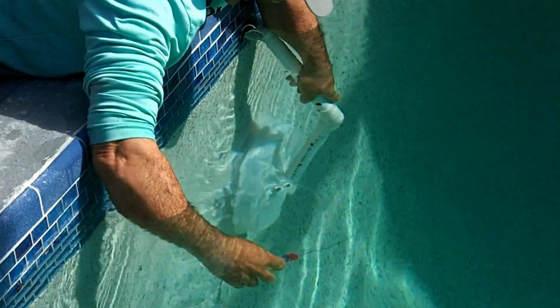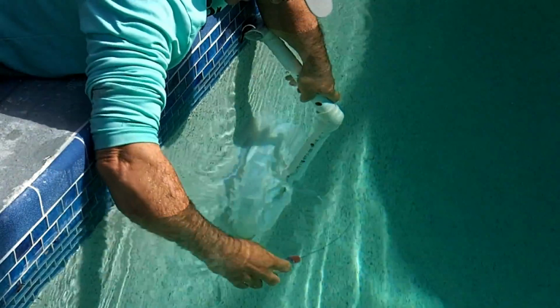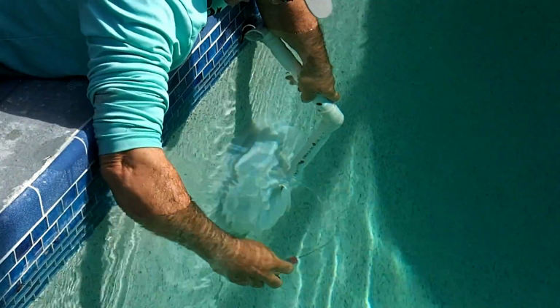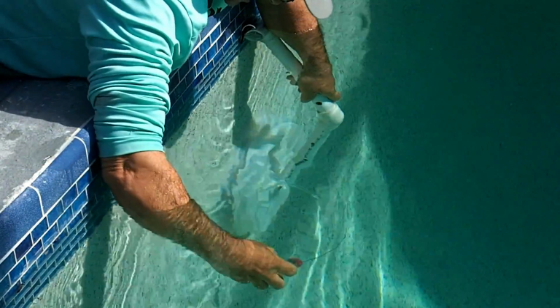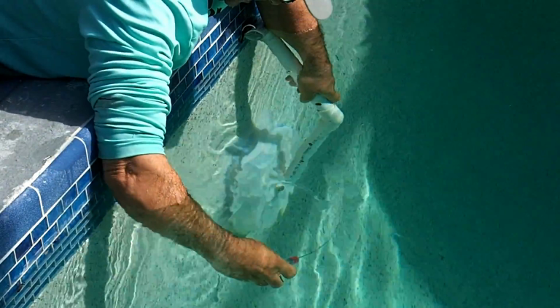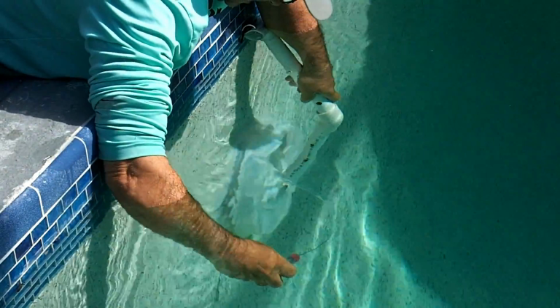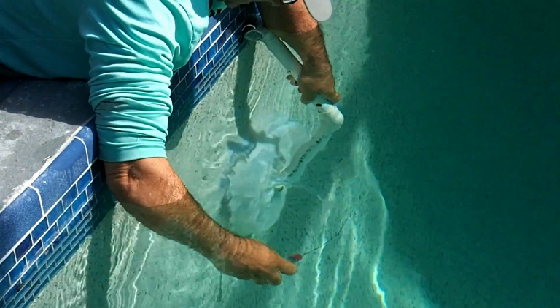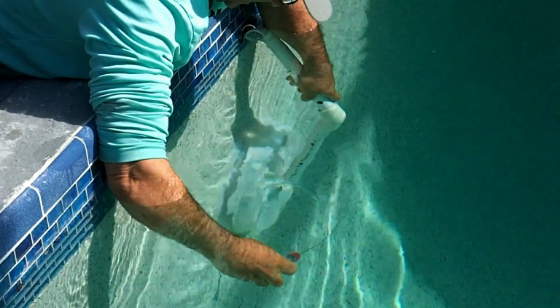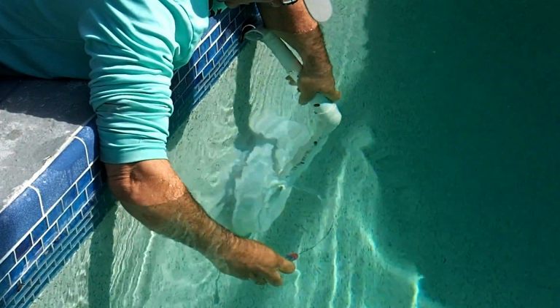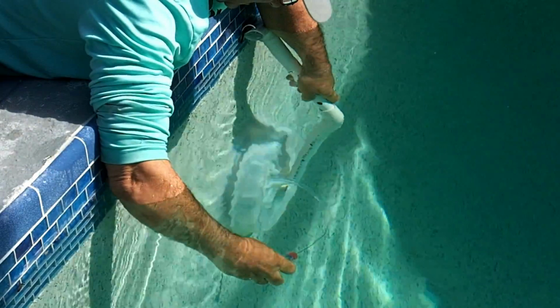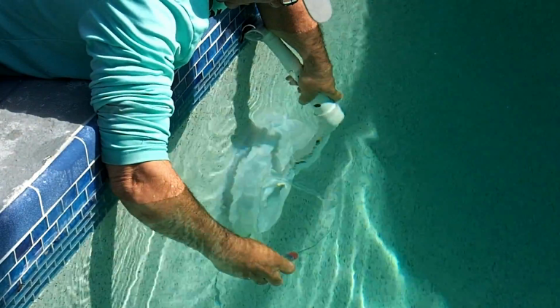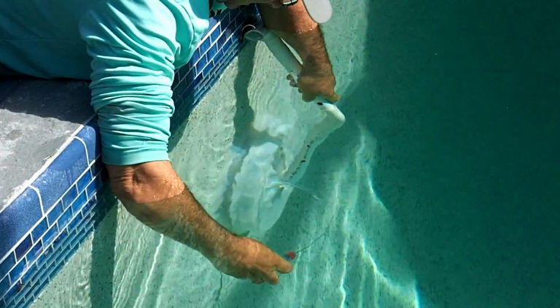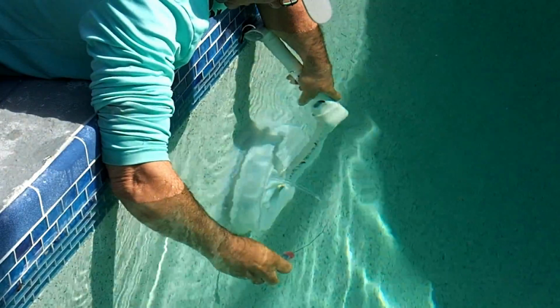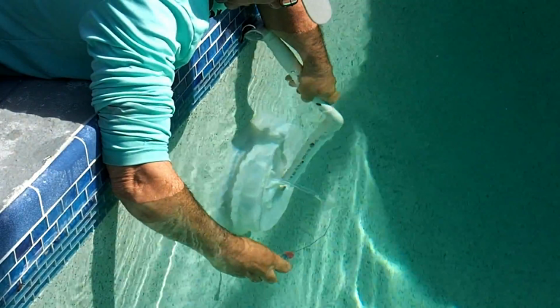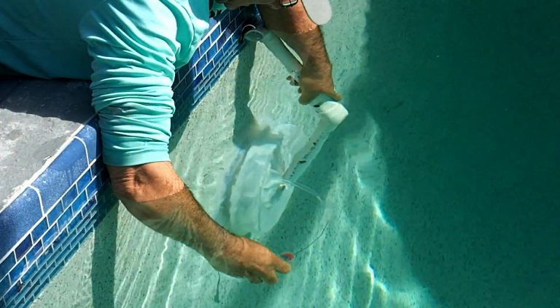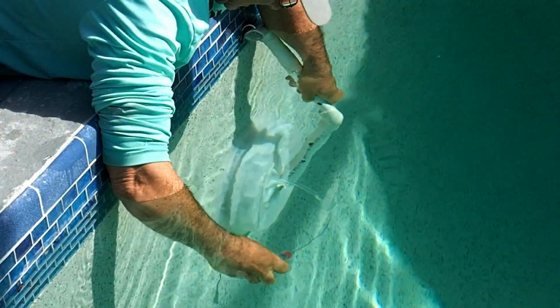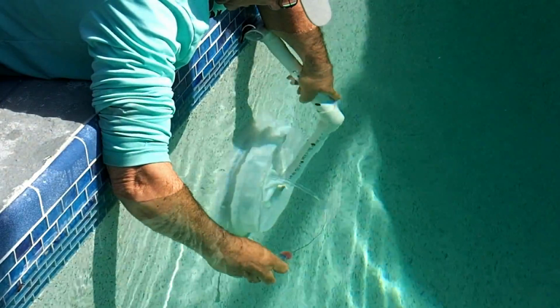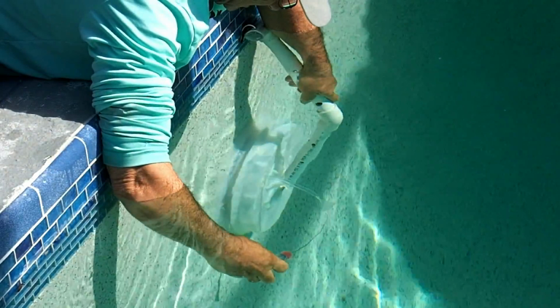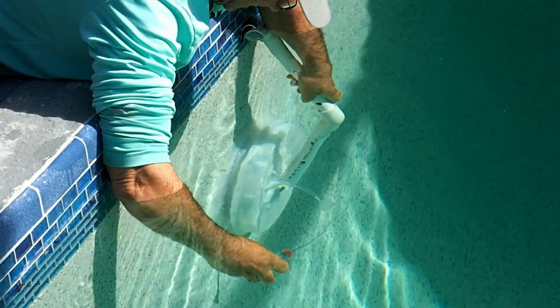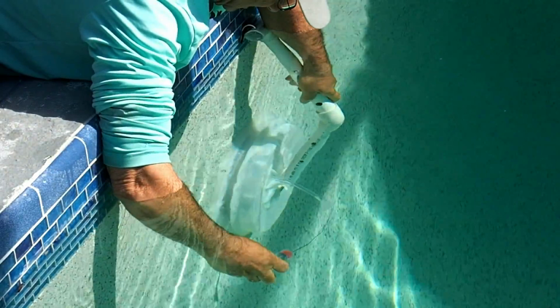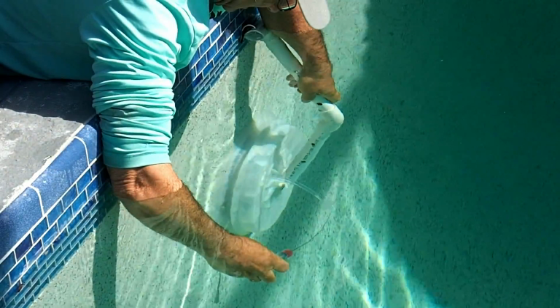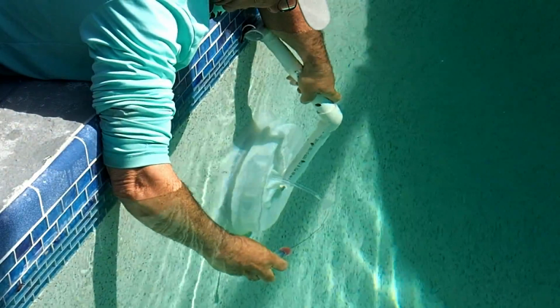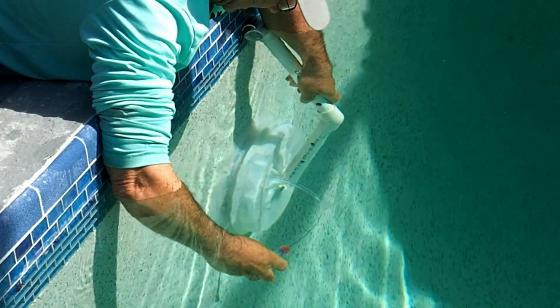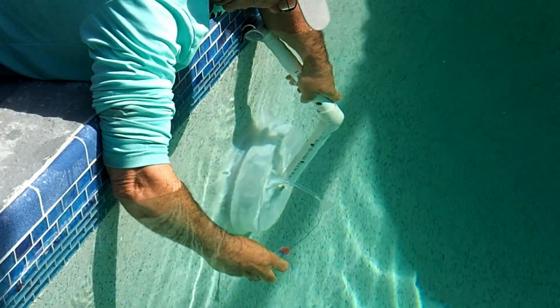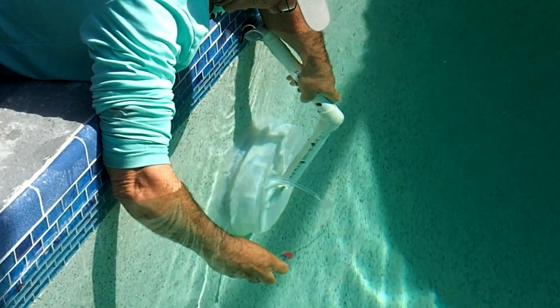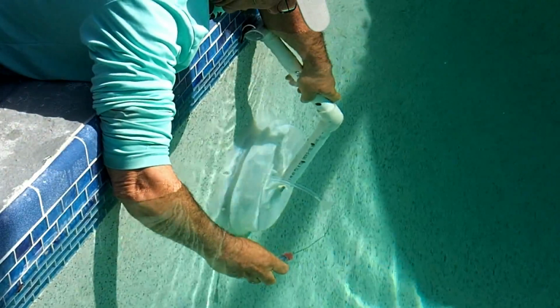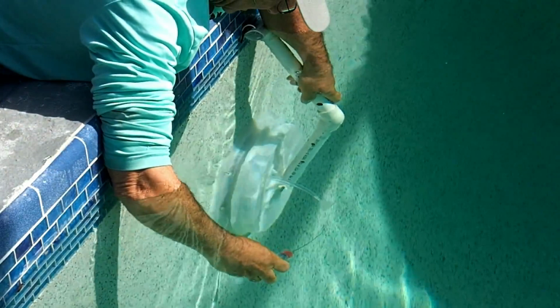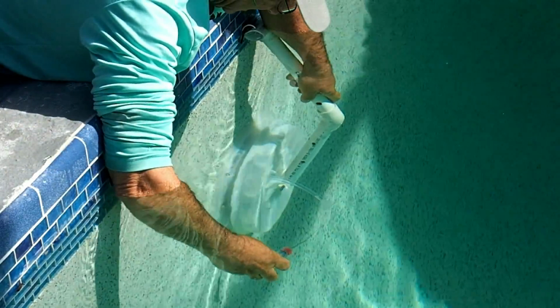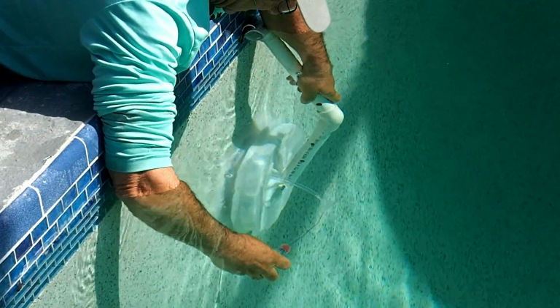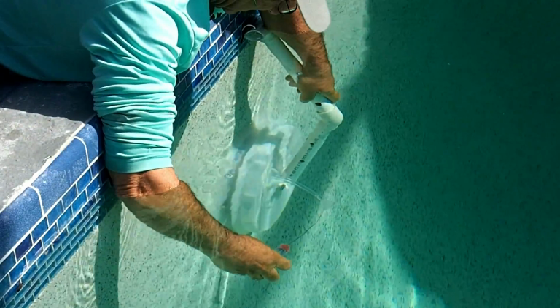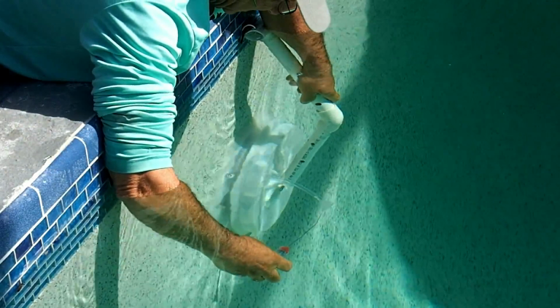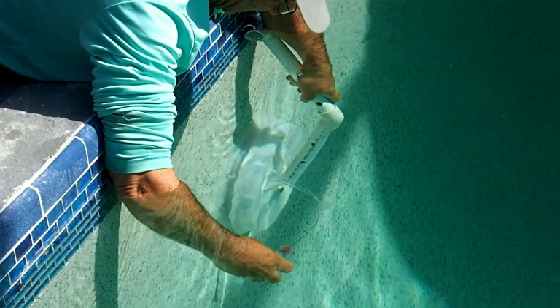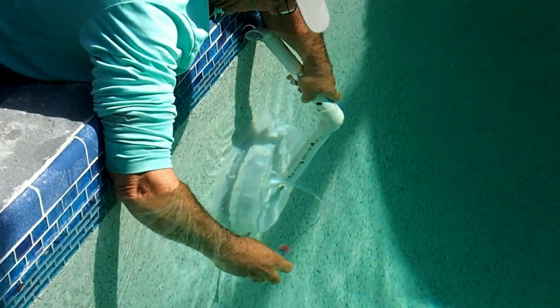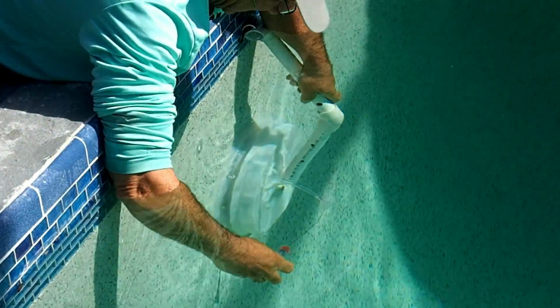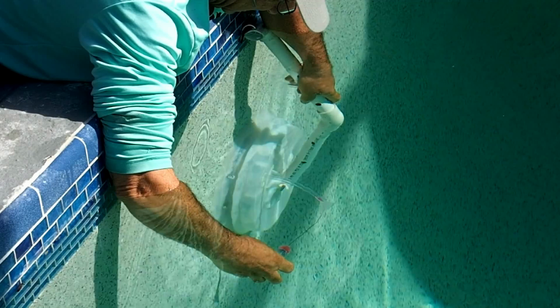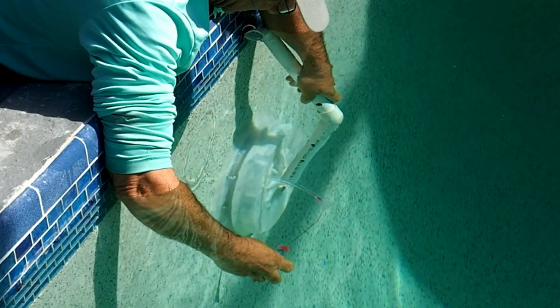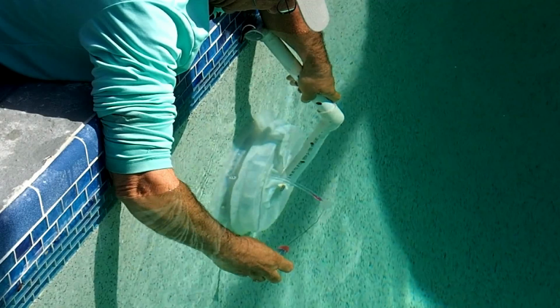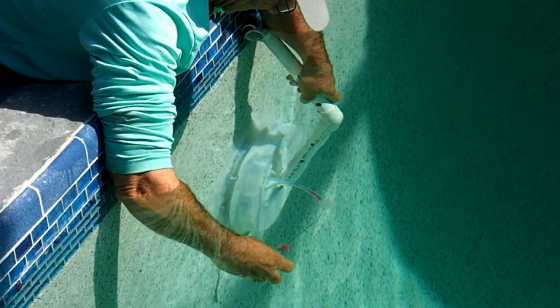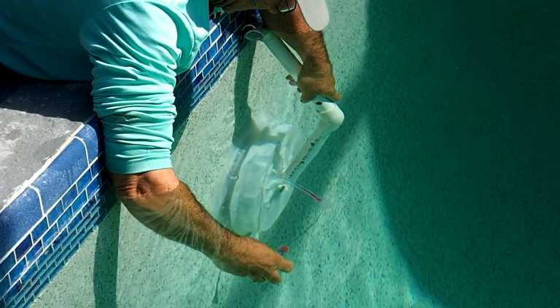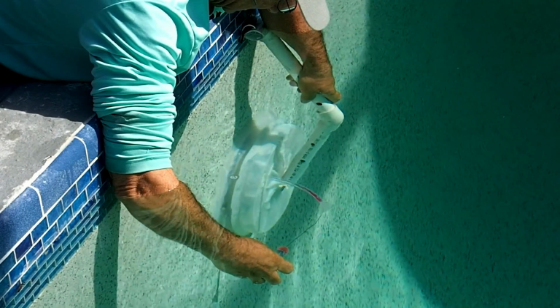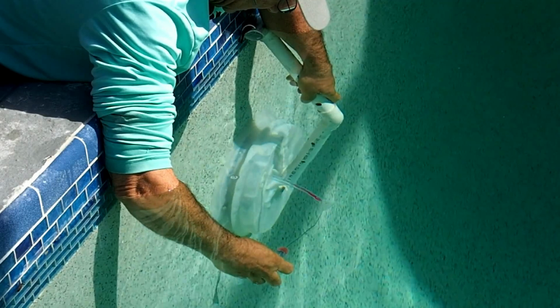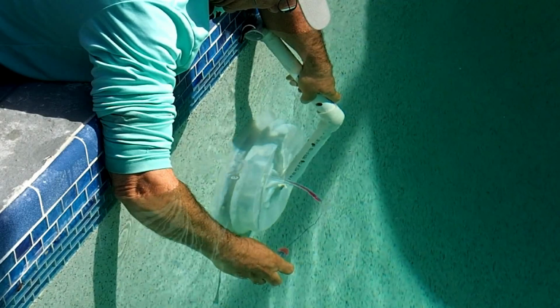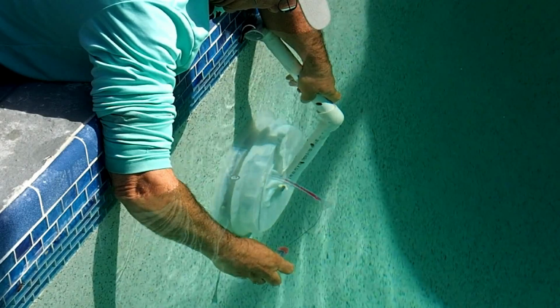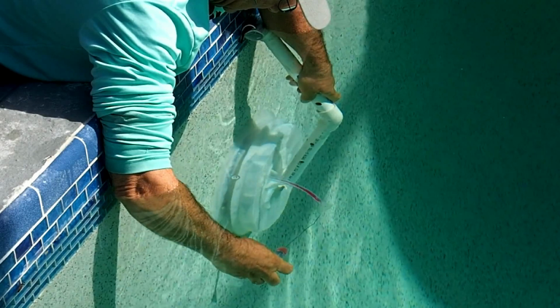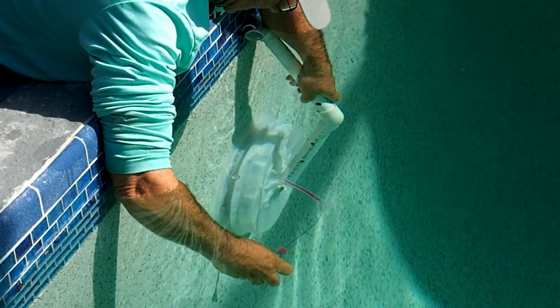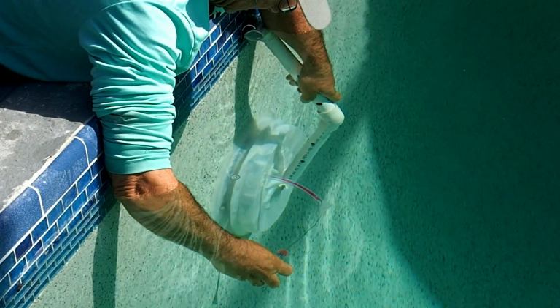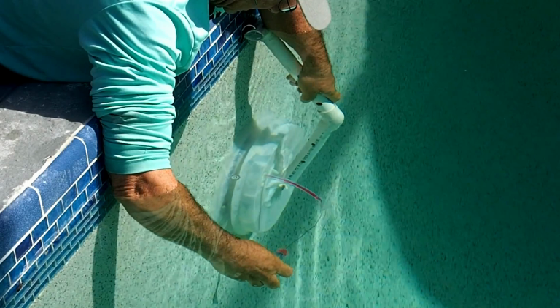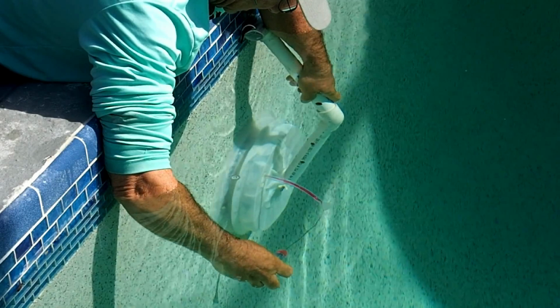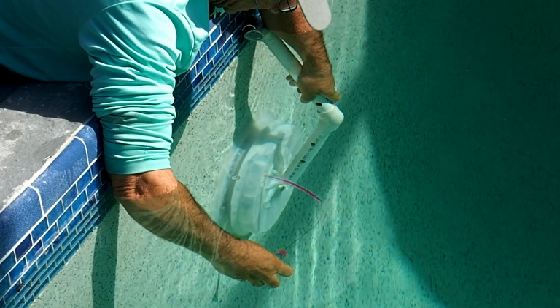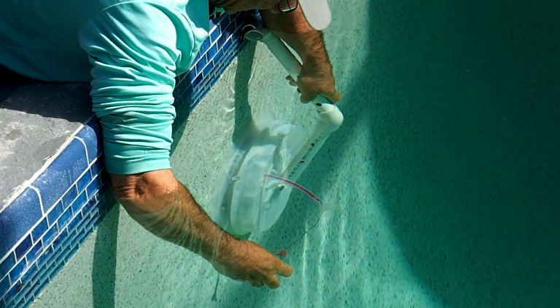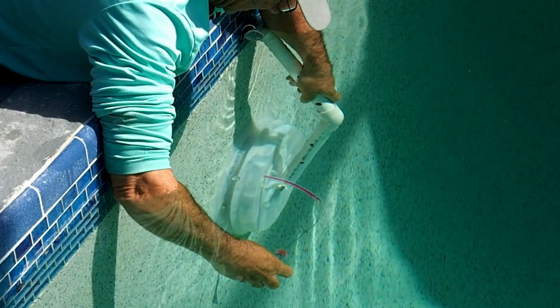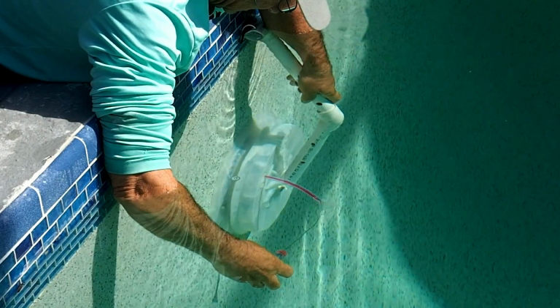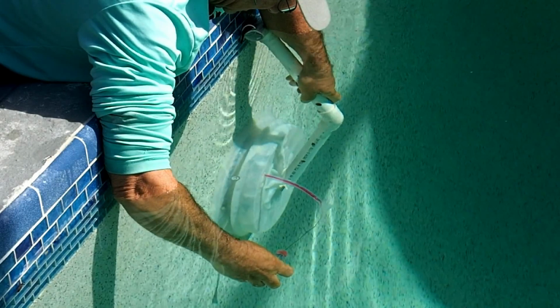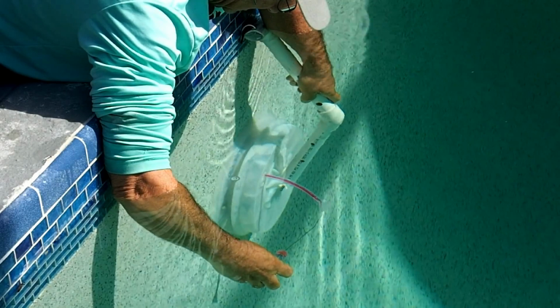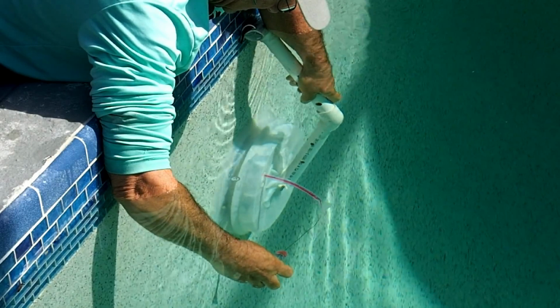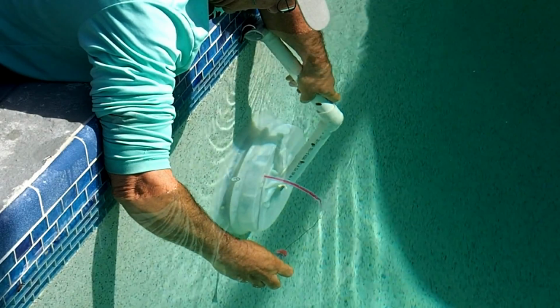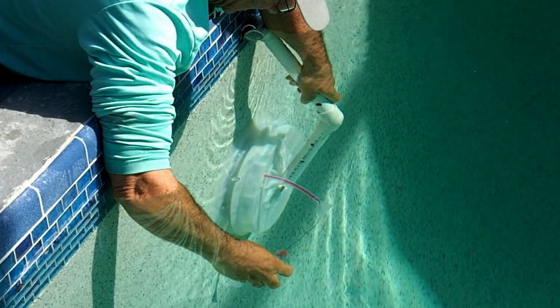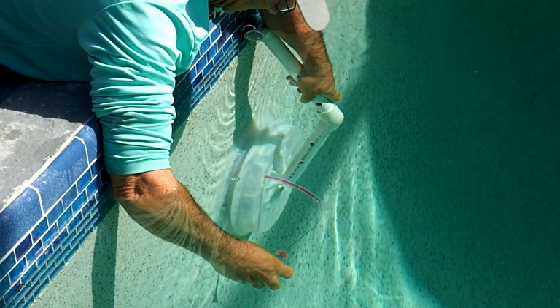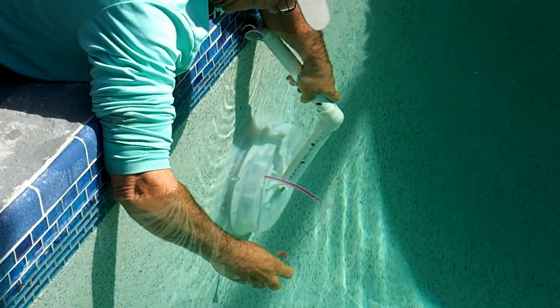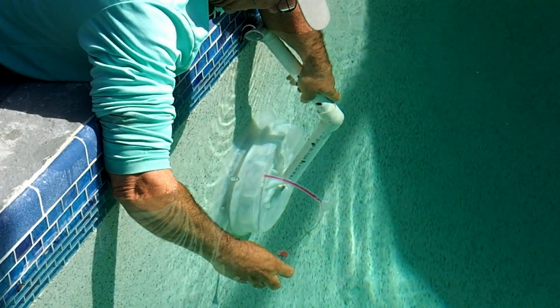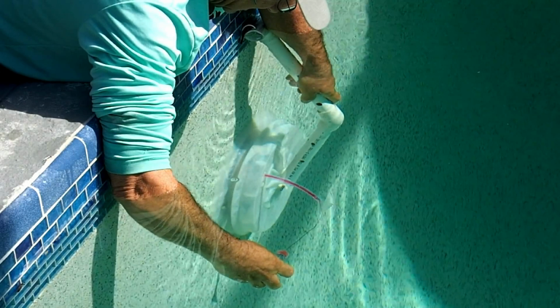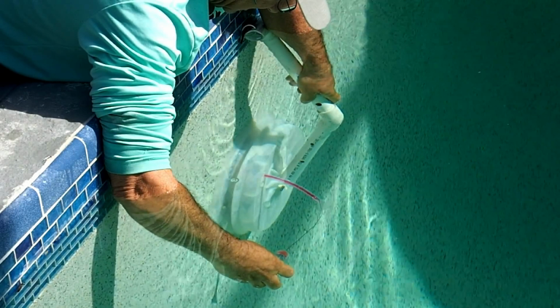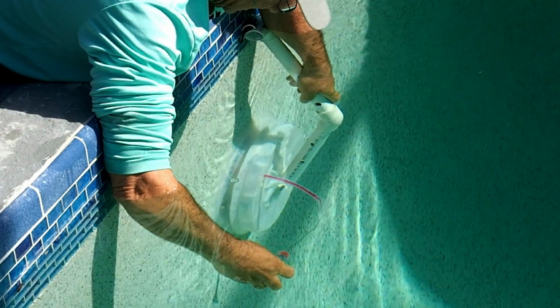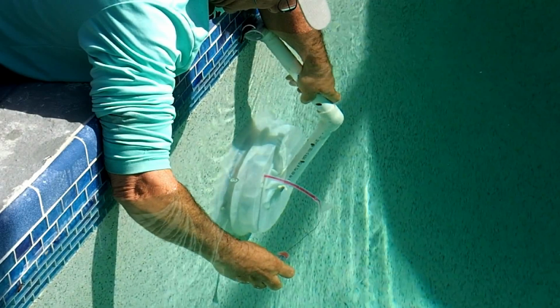Simply squeeze the dome over the lens and dye test the open tube with tracer dye. Obvious suction of the dye indicates a leak in the light.